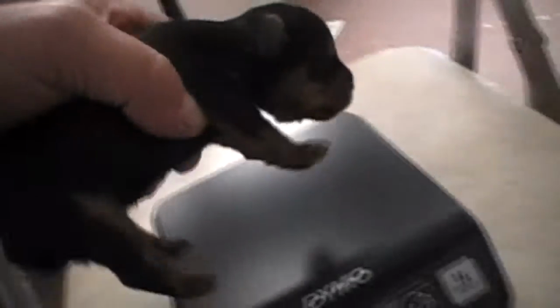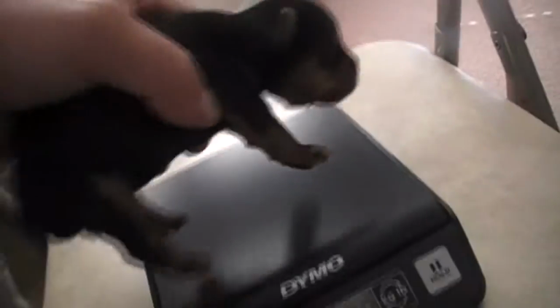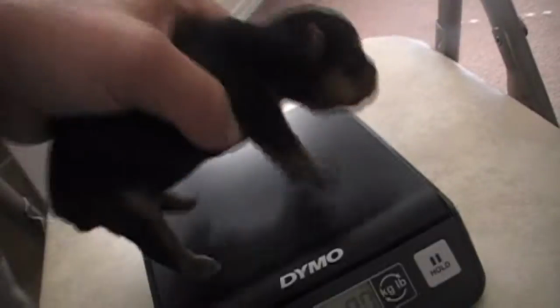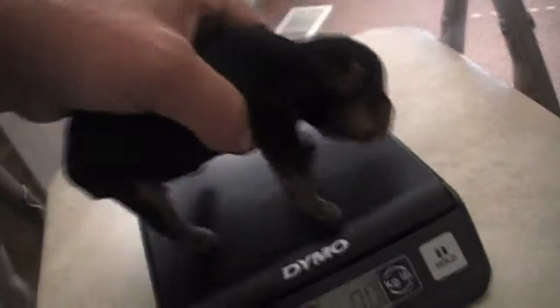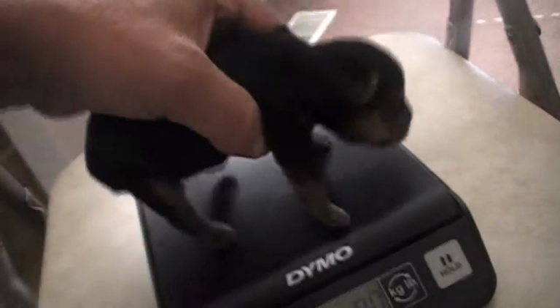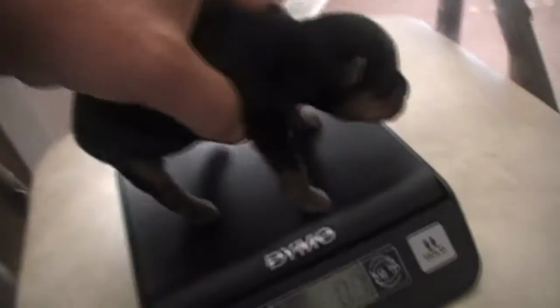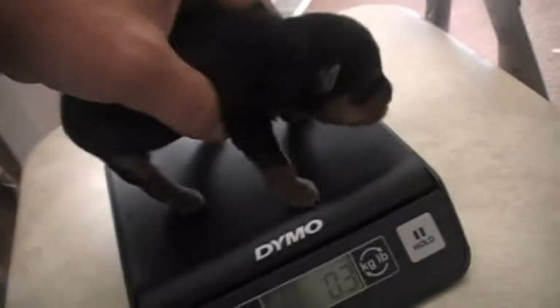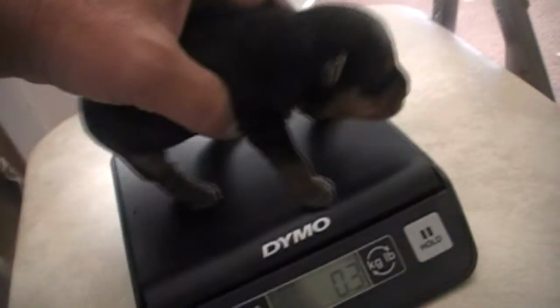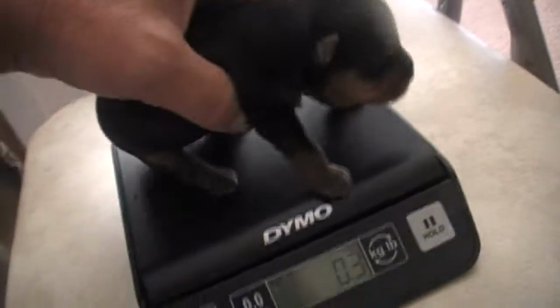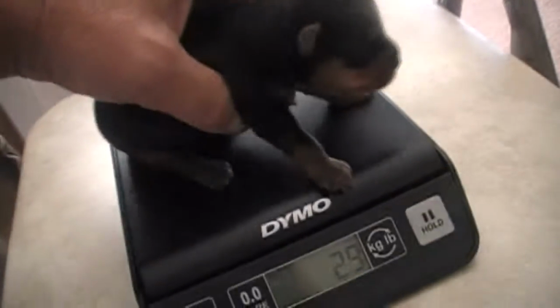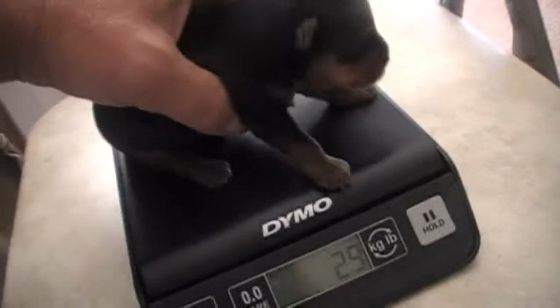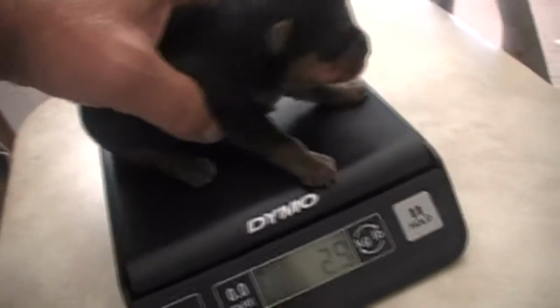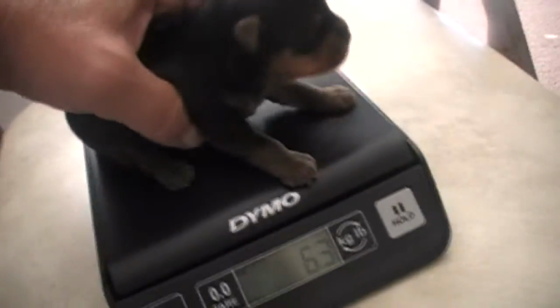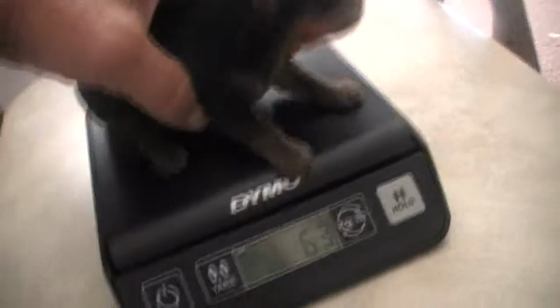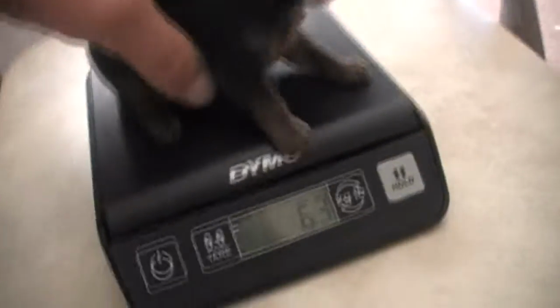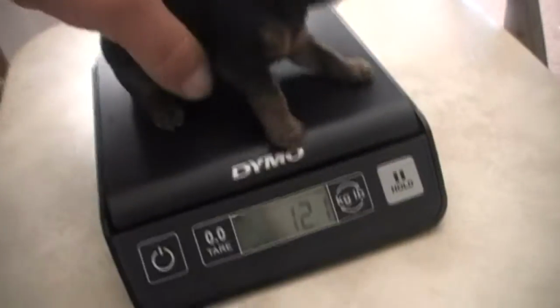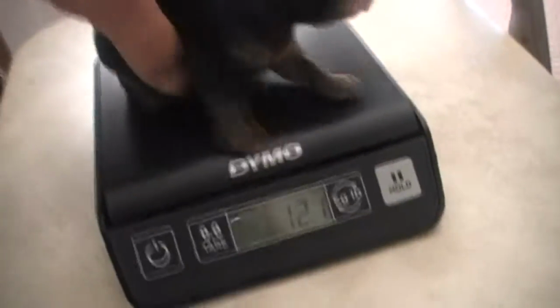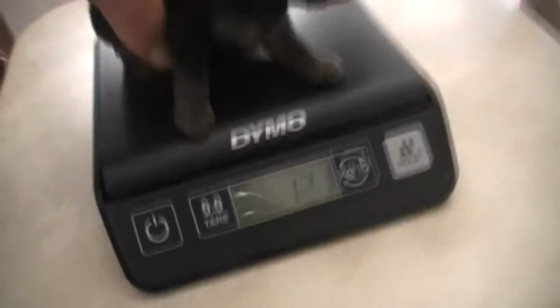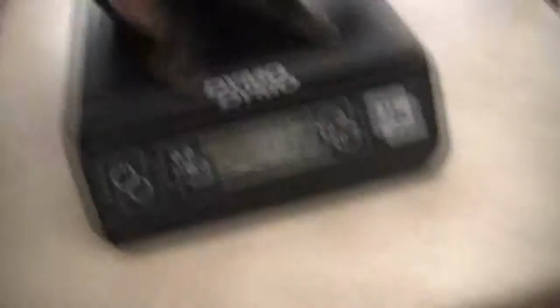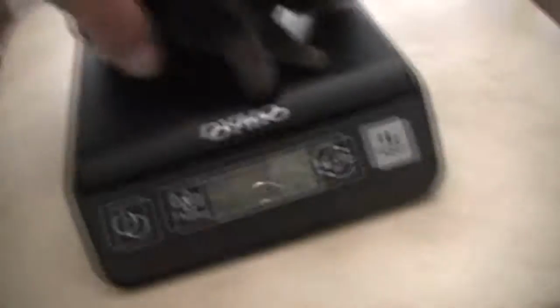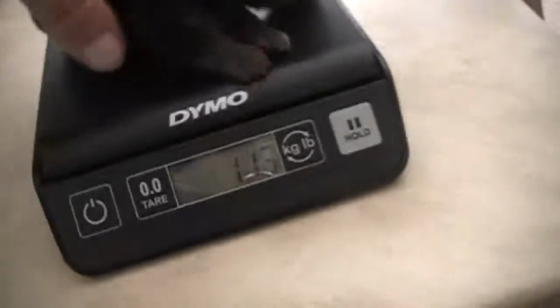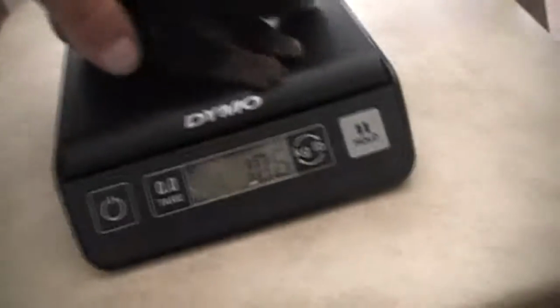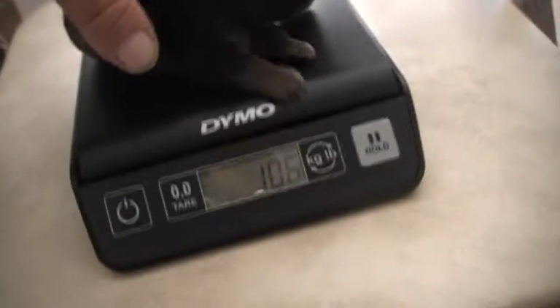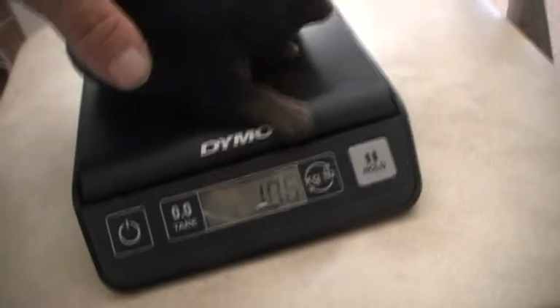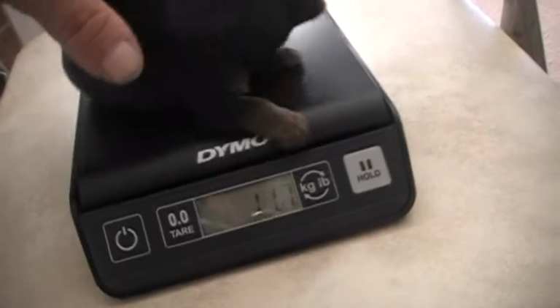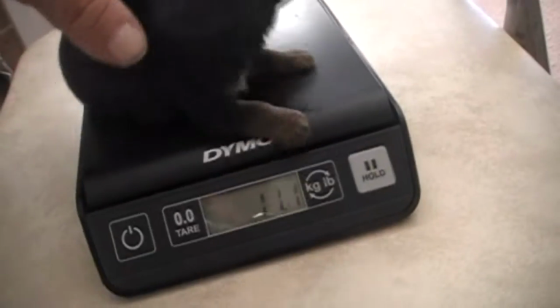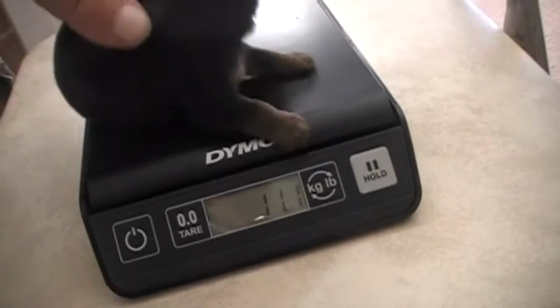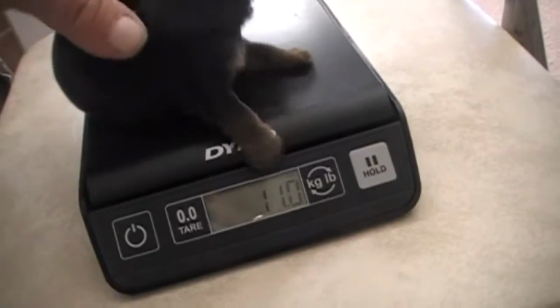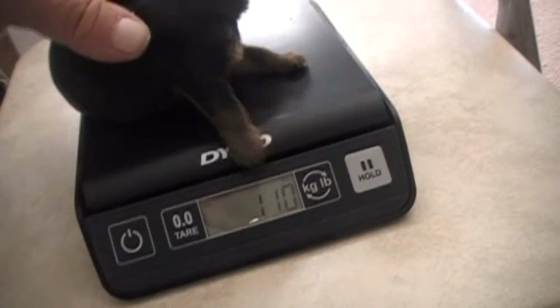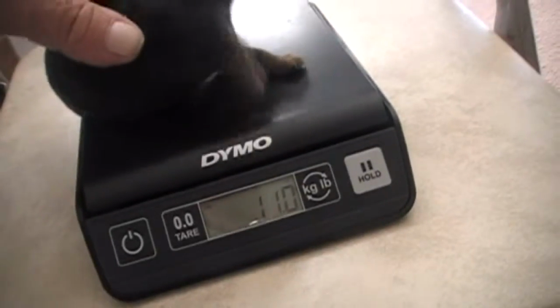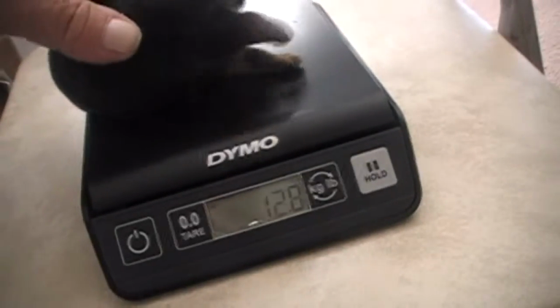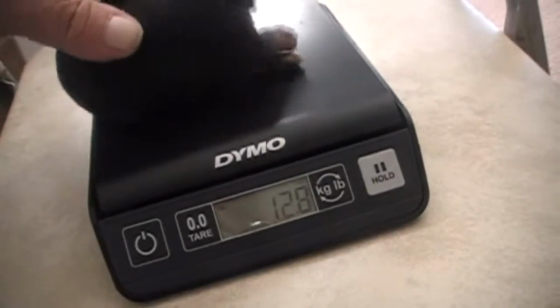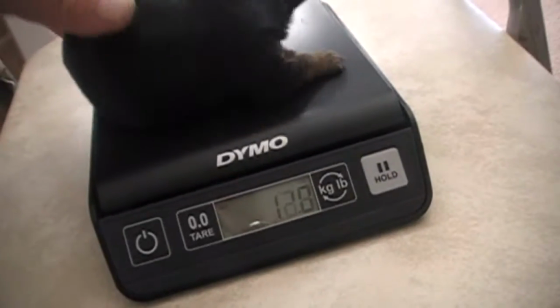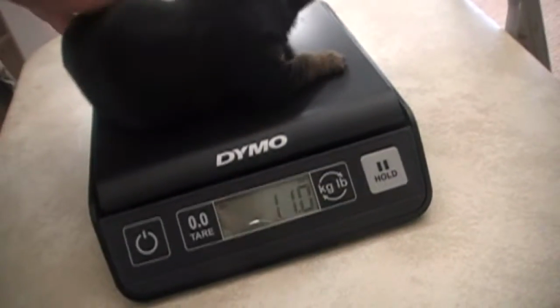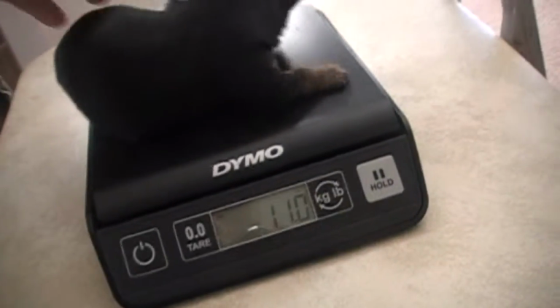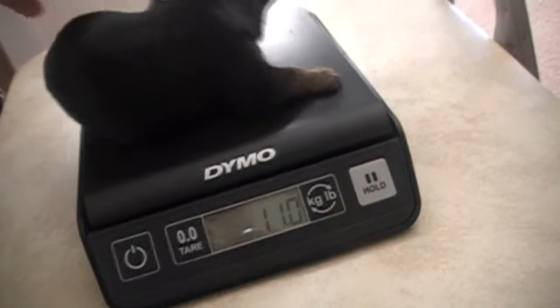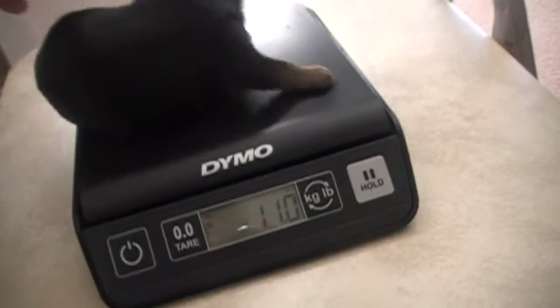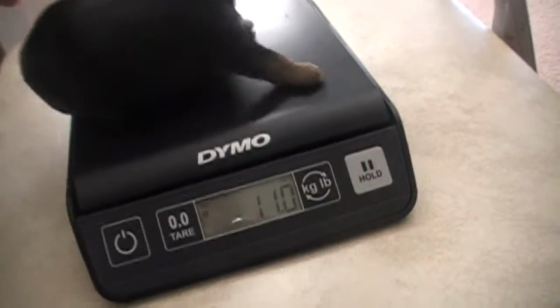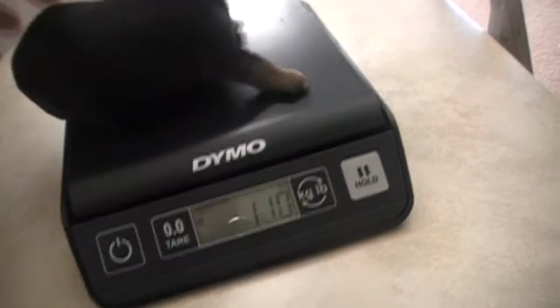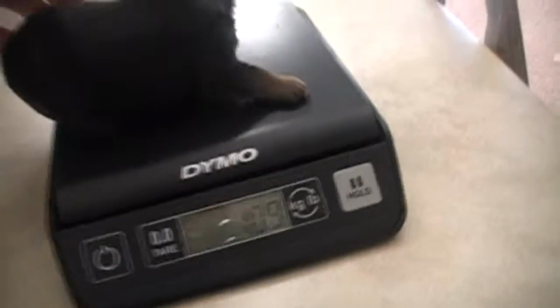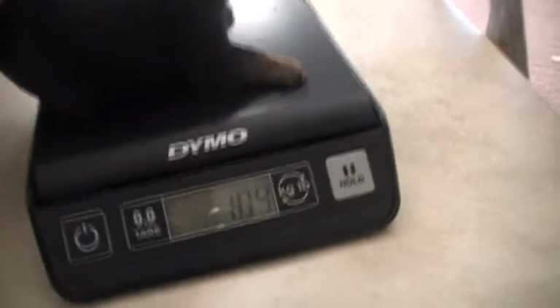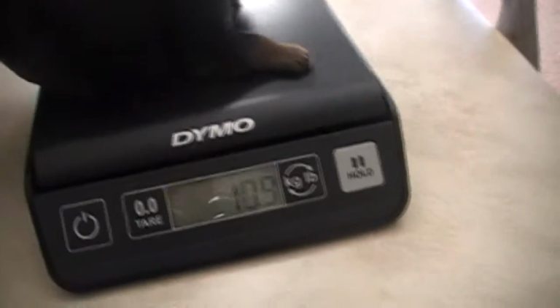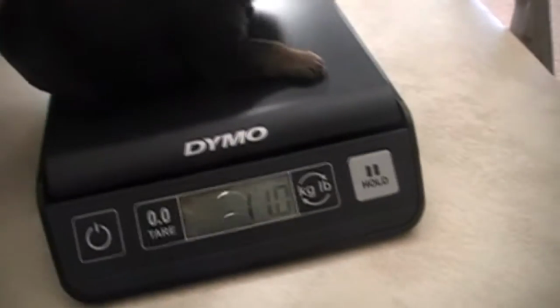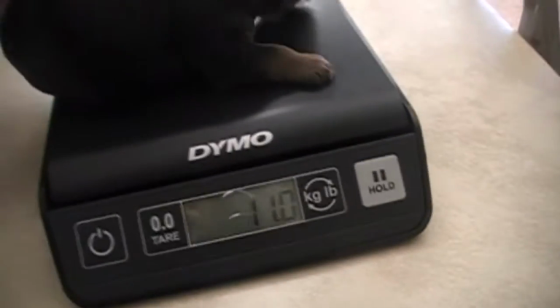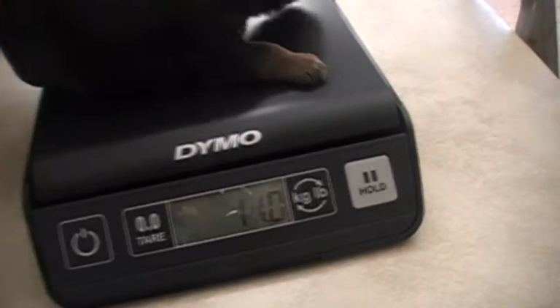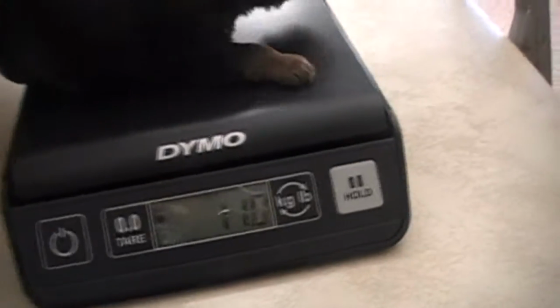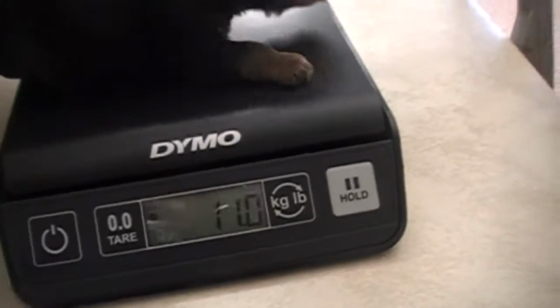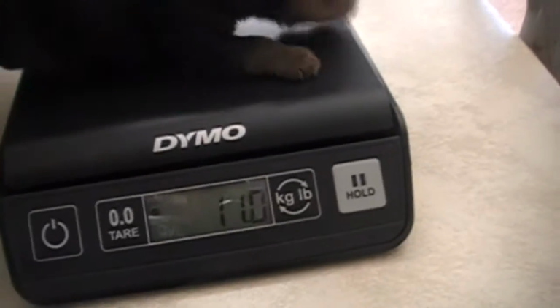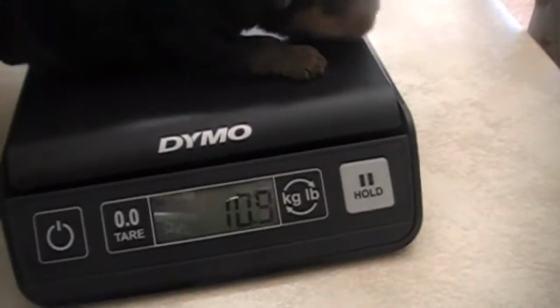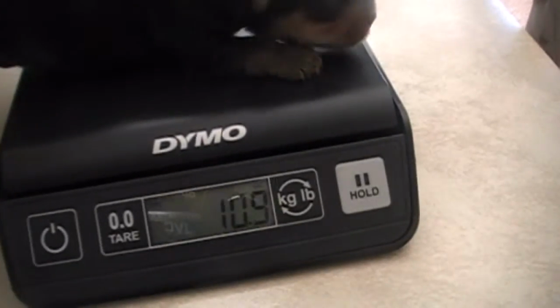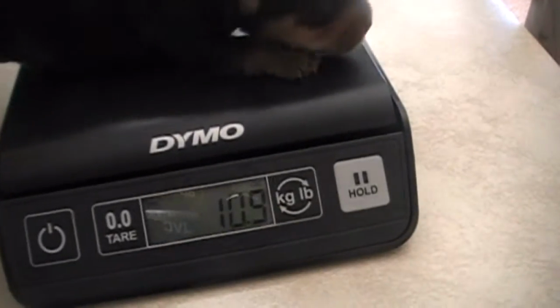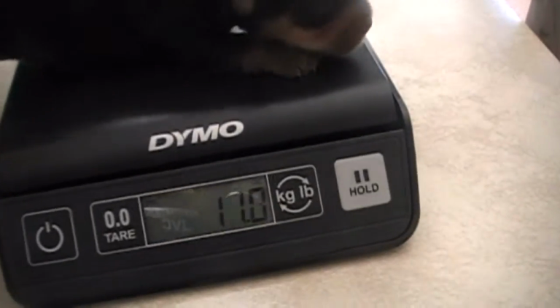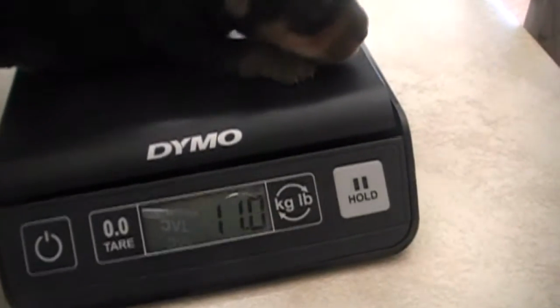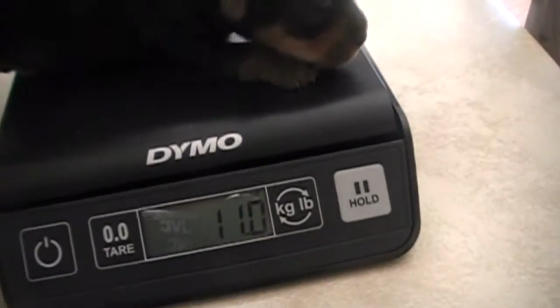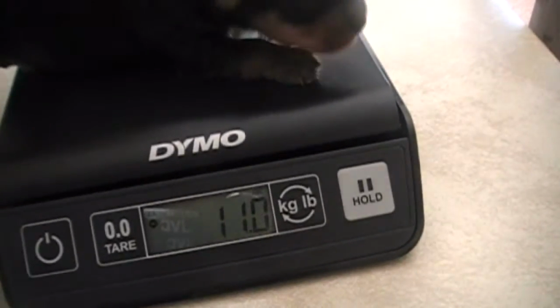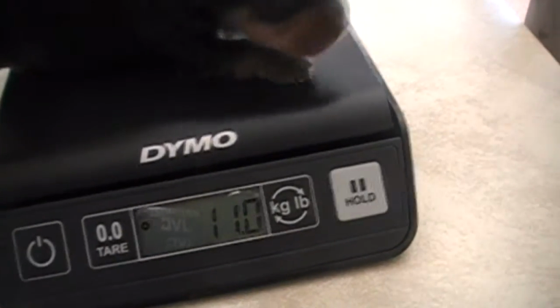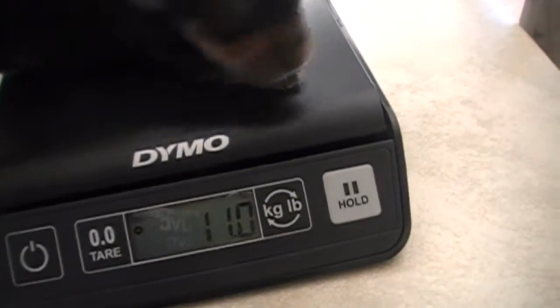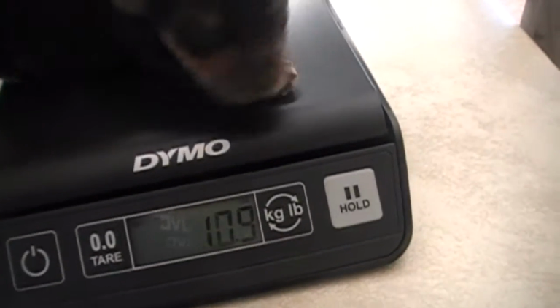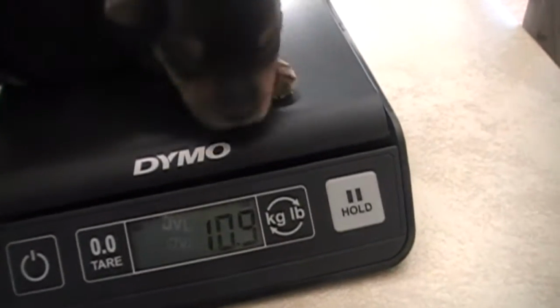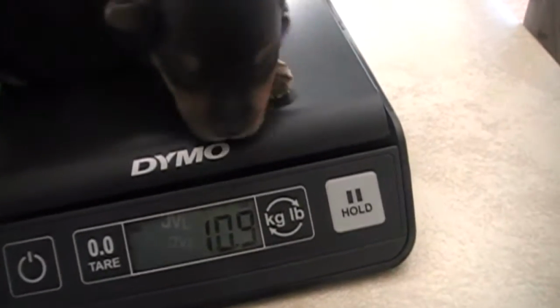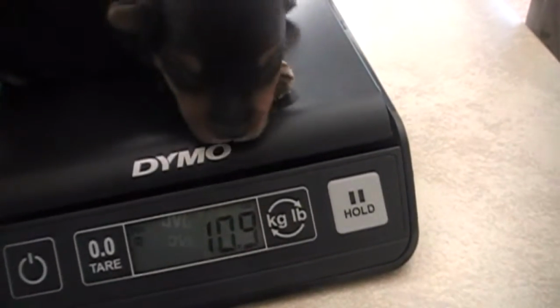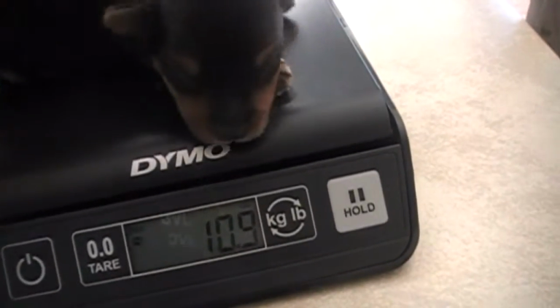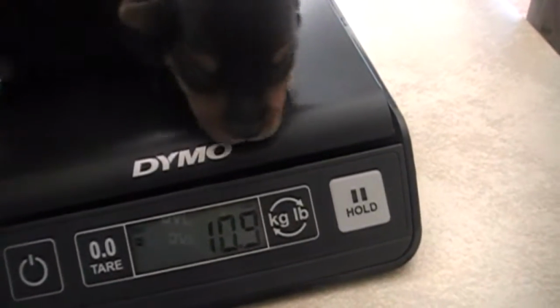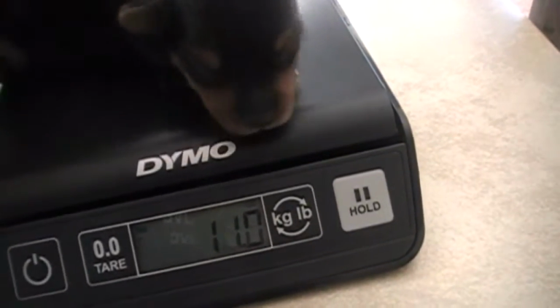Now here we have this big boy here, and he's up to 11 ounces.